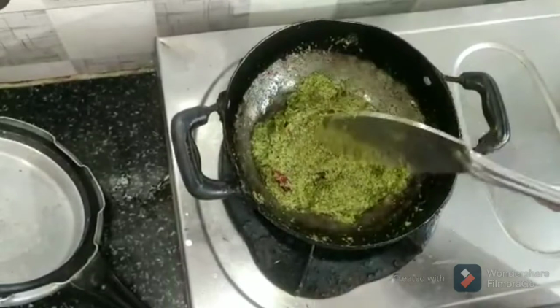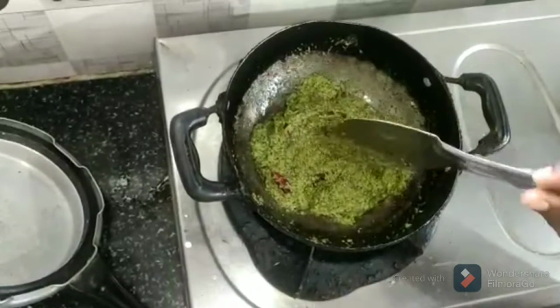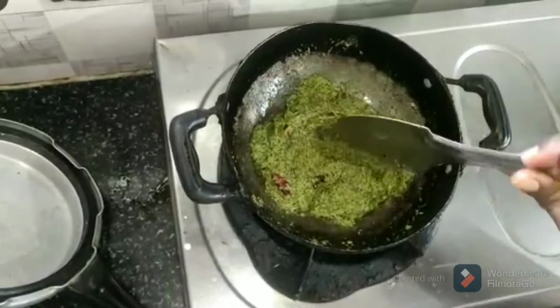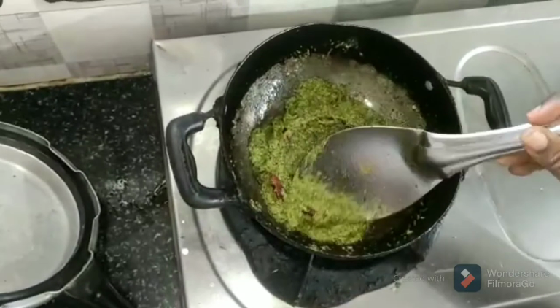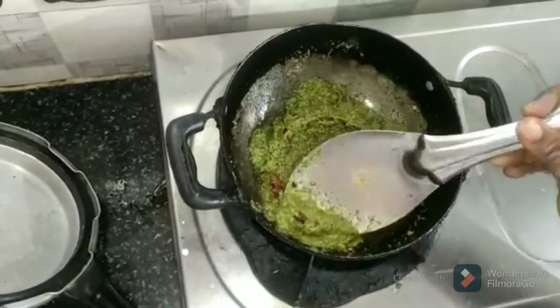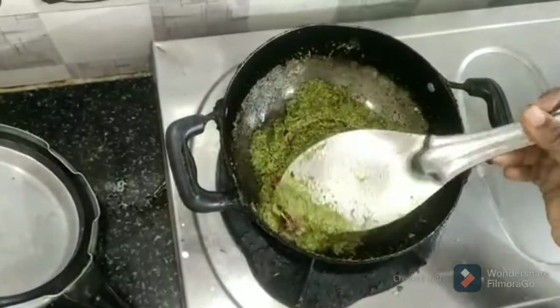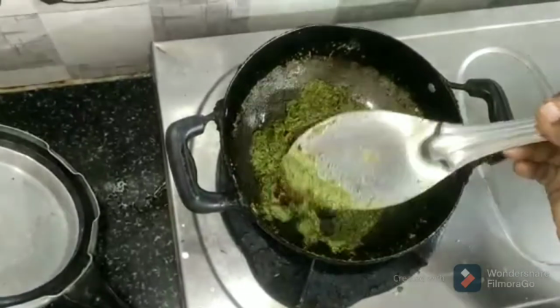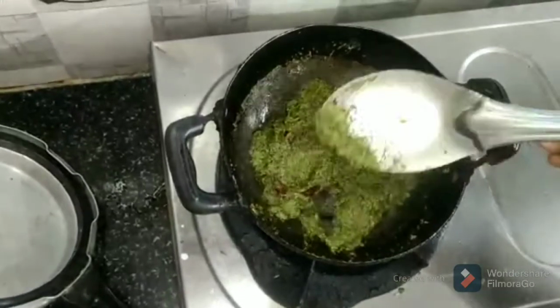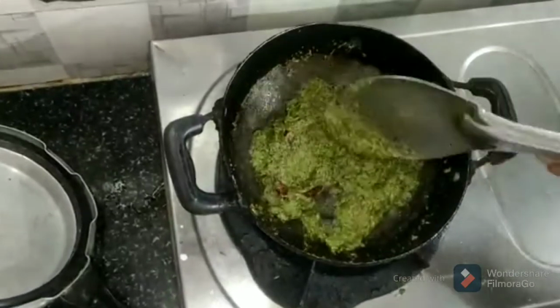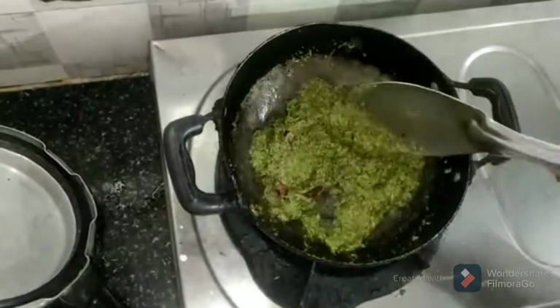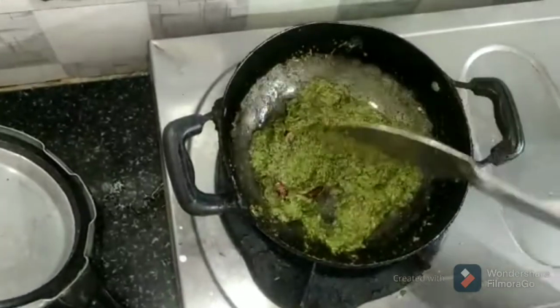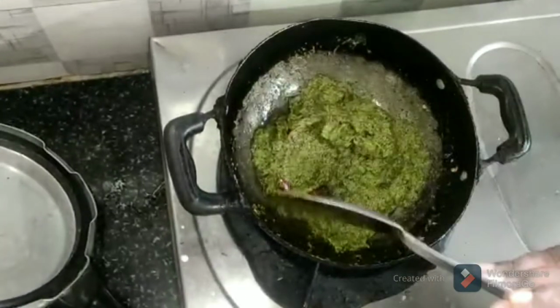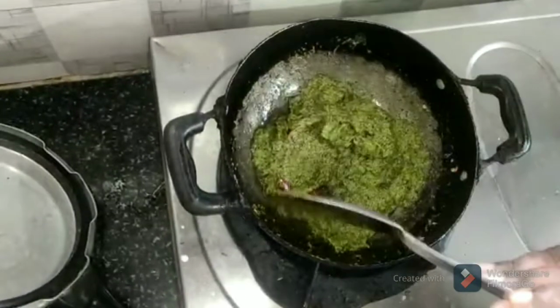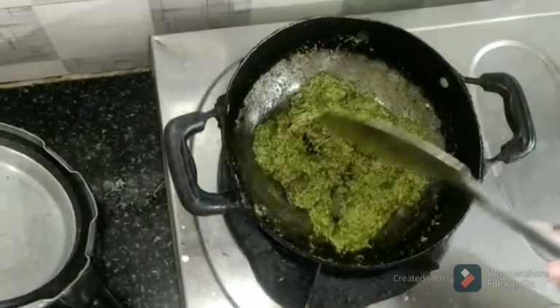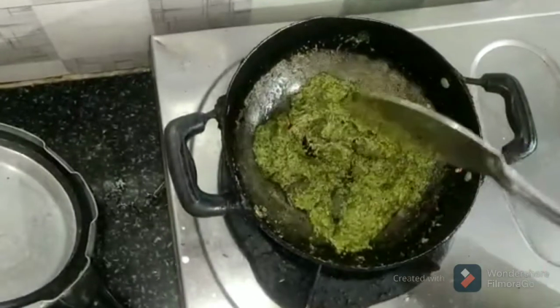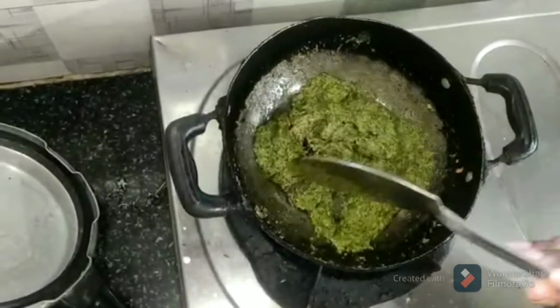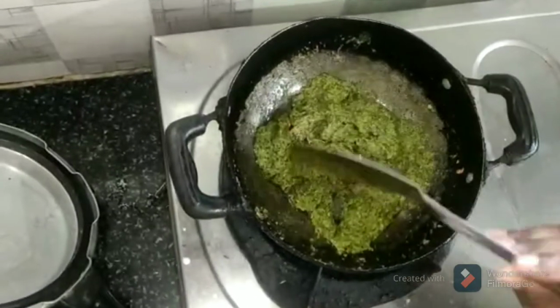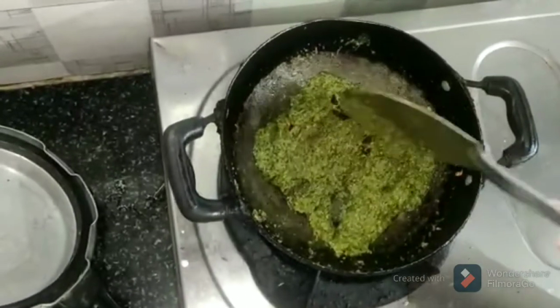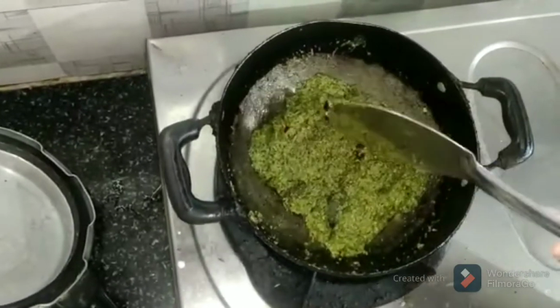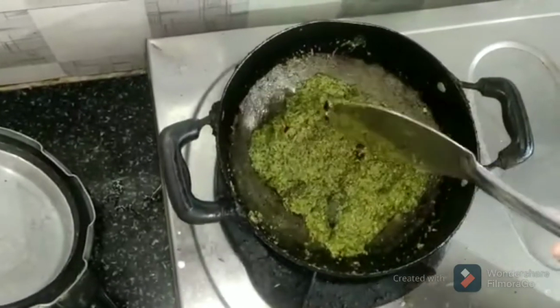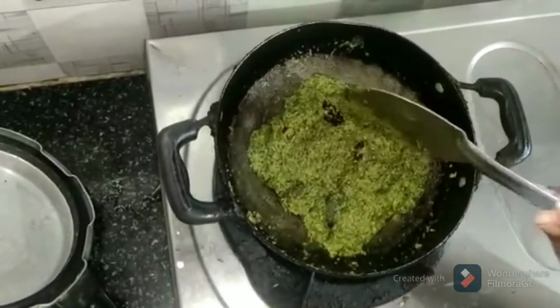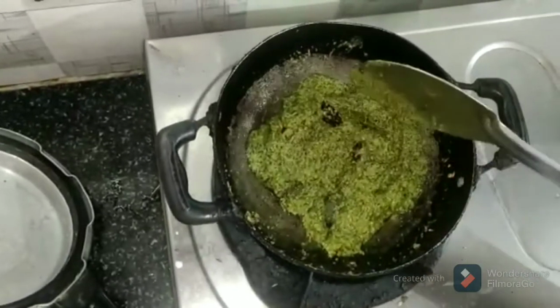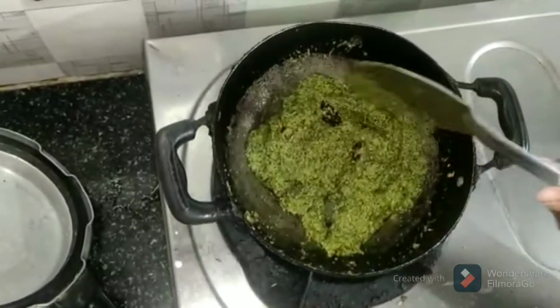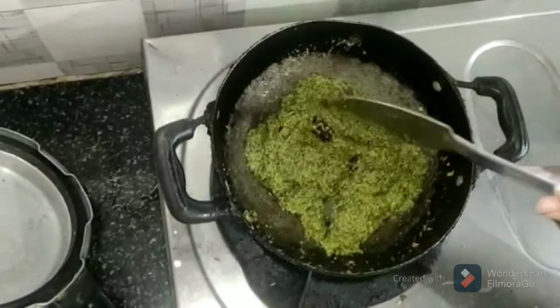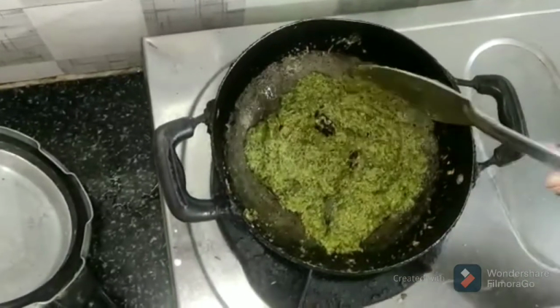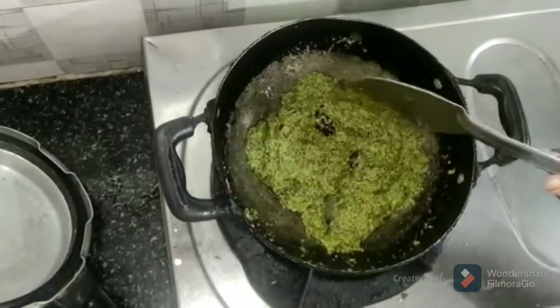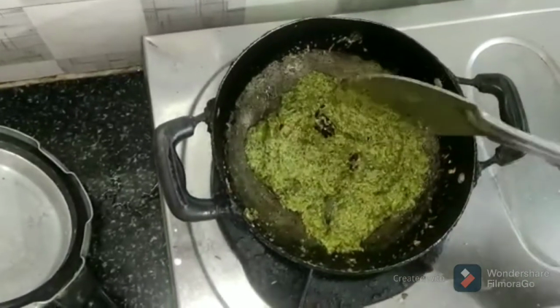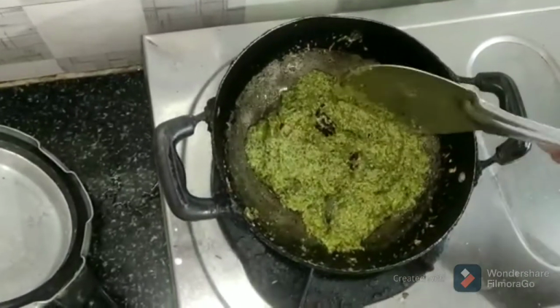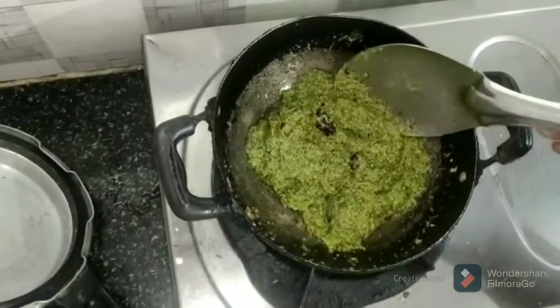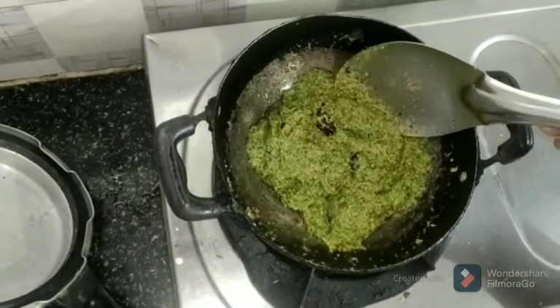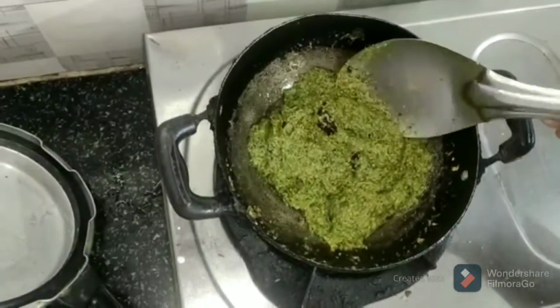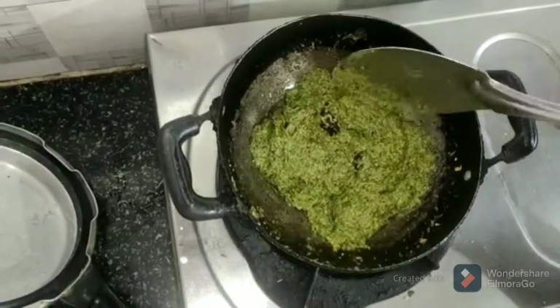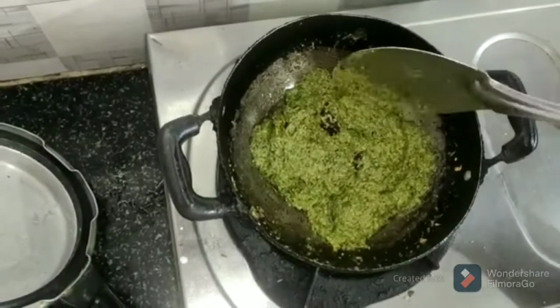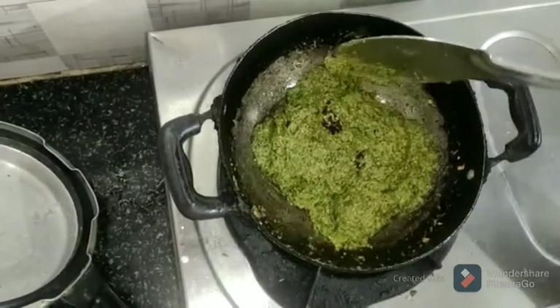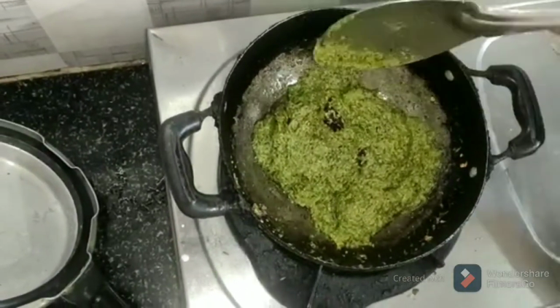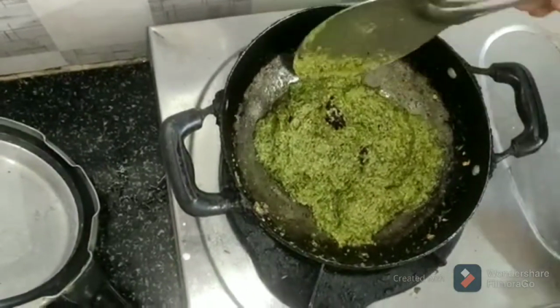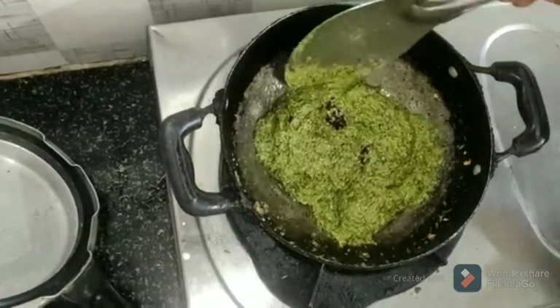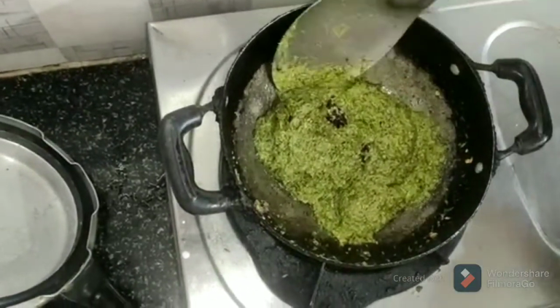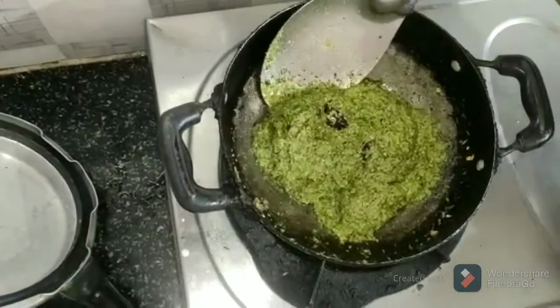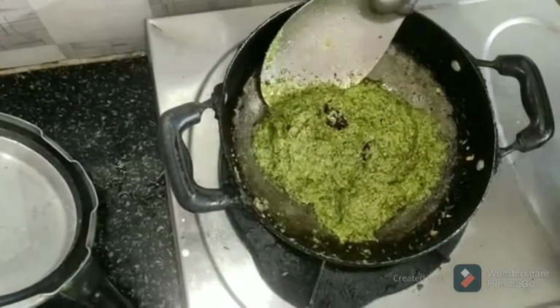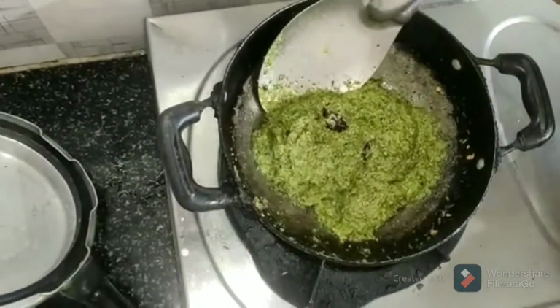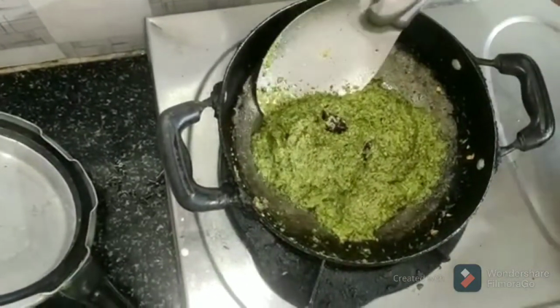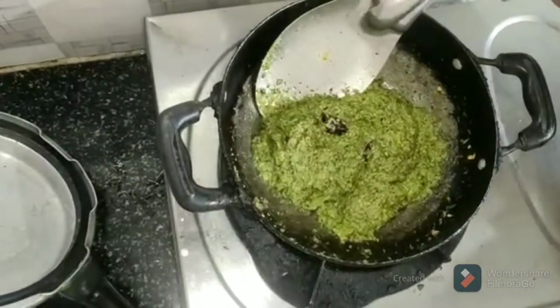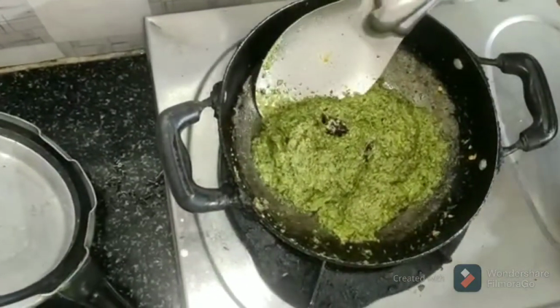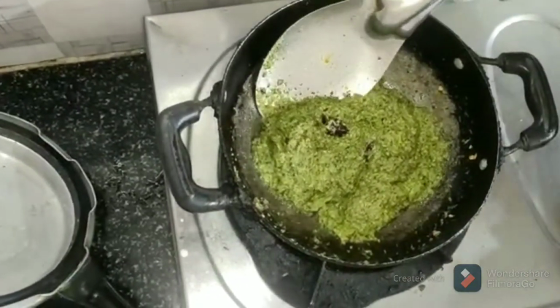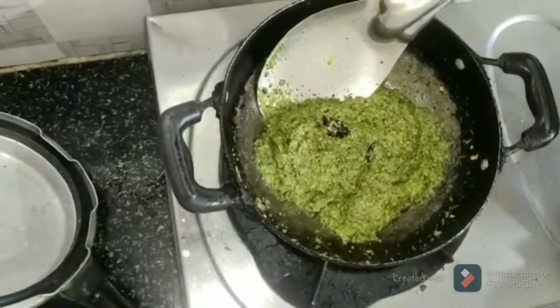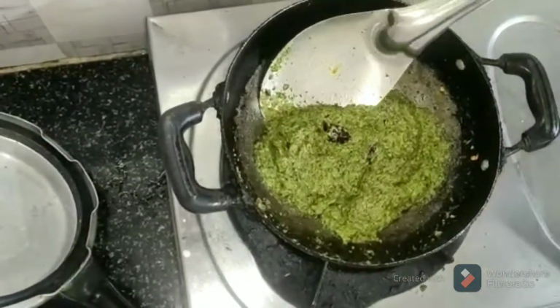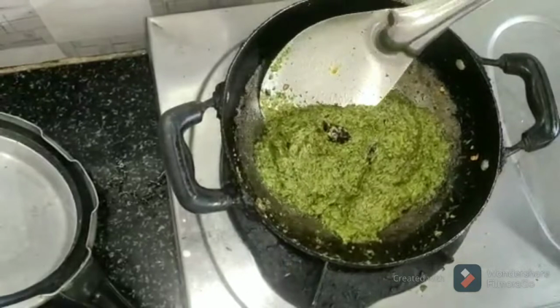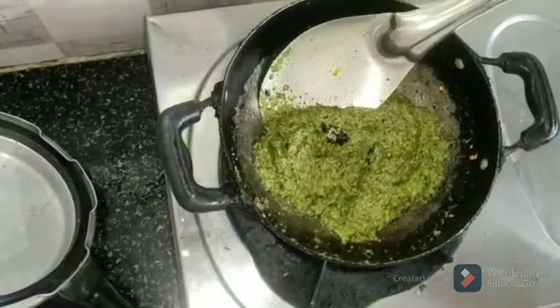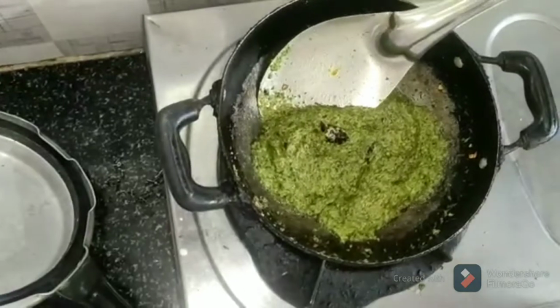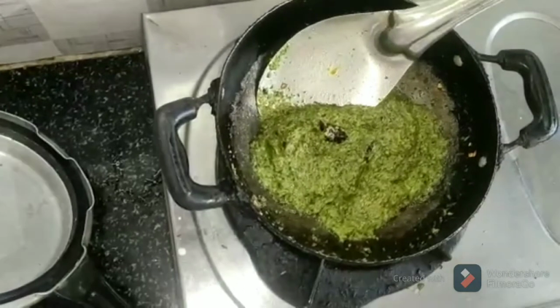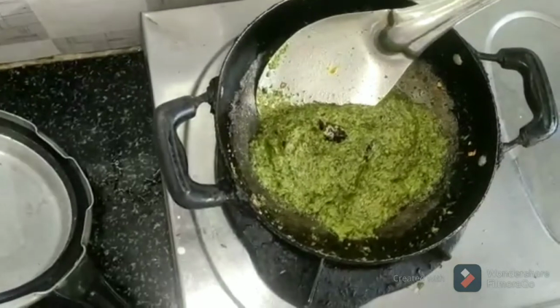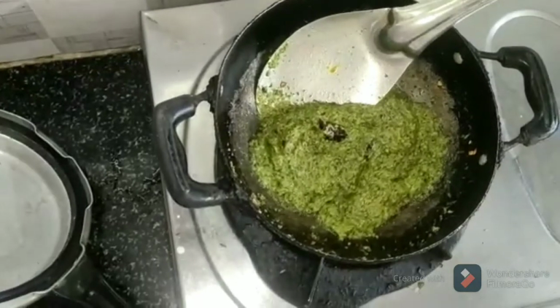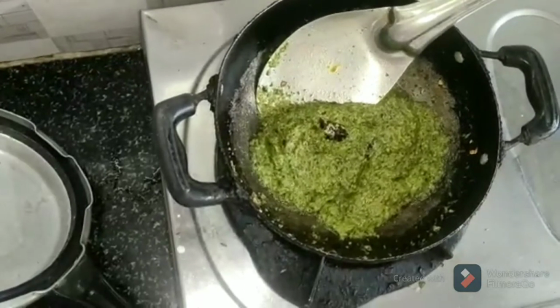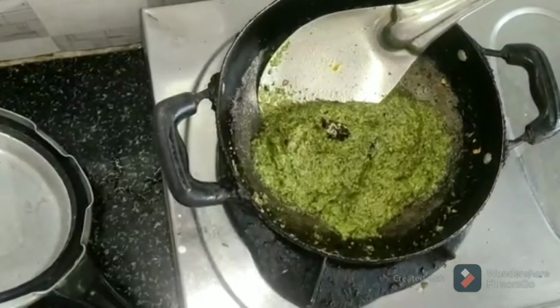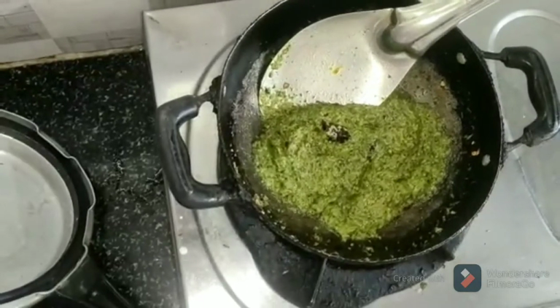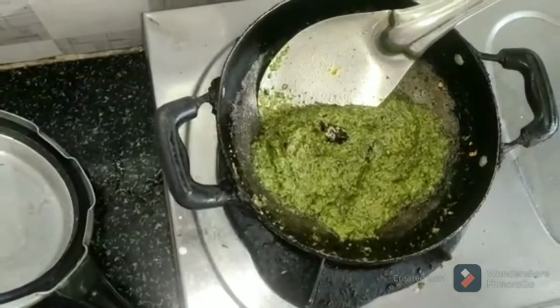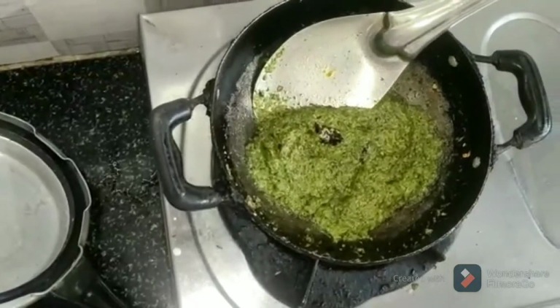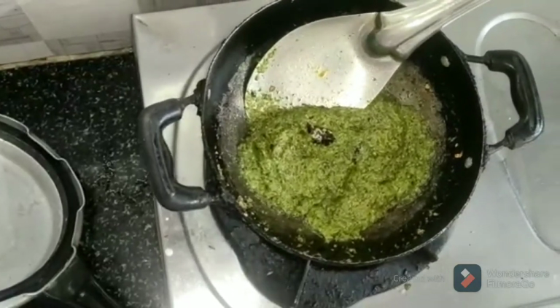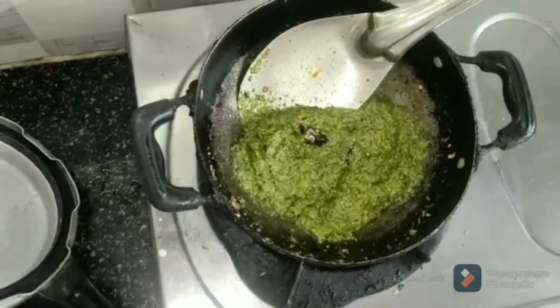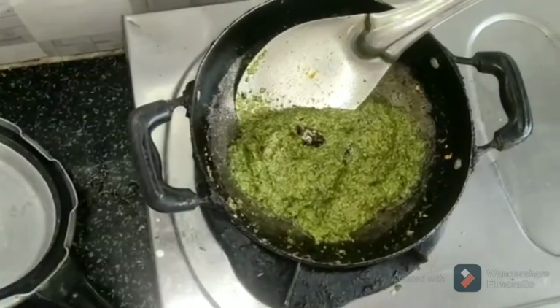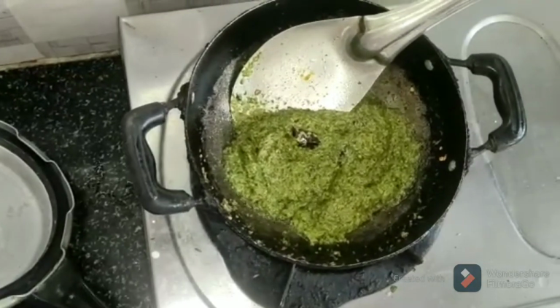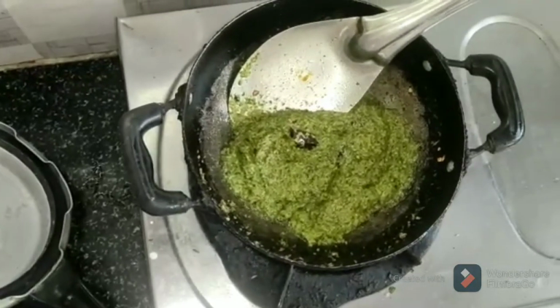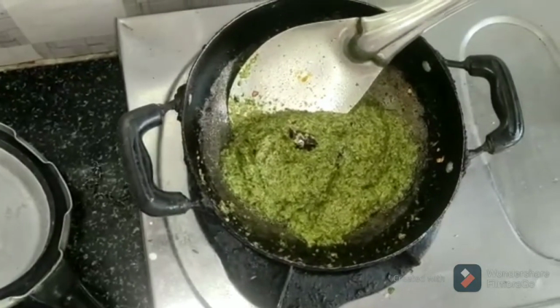I am going to add a lot of chapati and idli. I am going to add a lot of chapati.